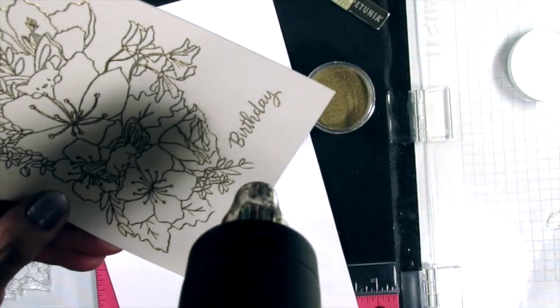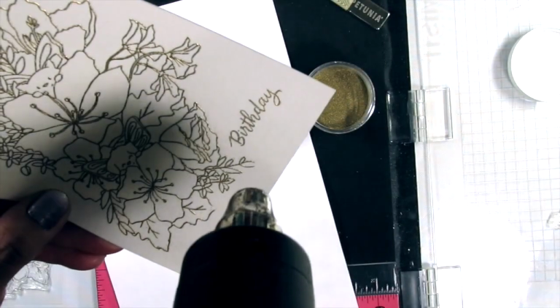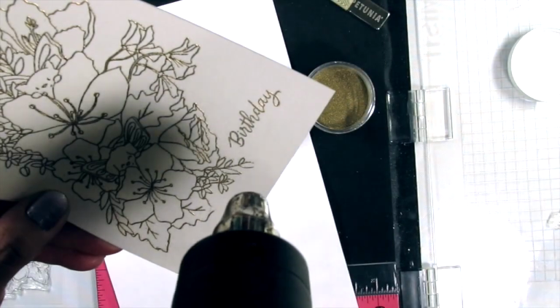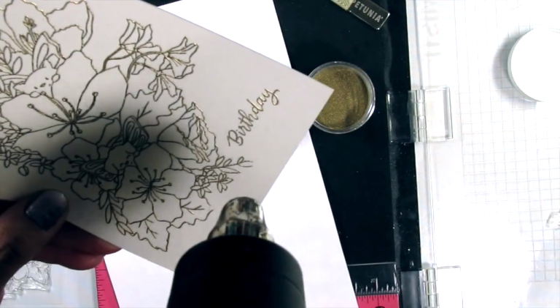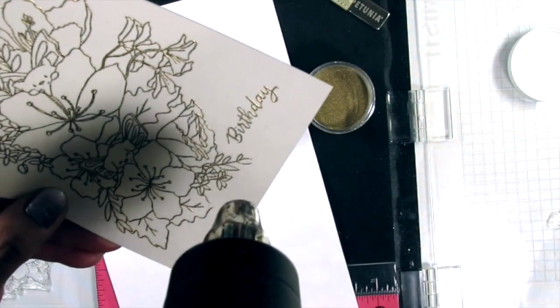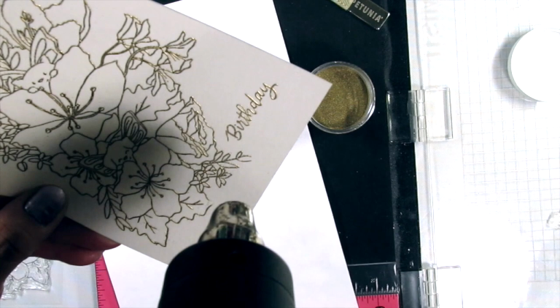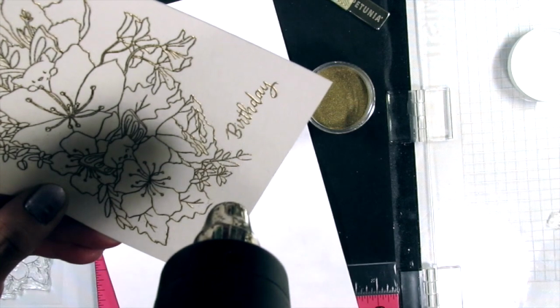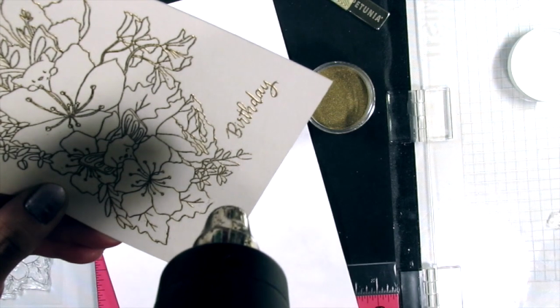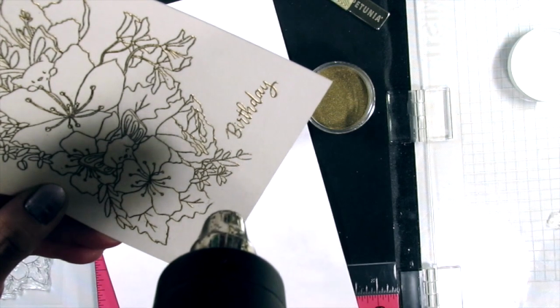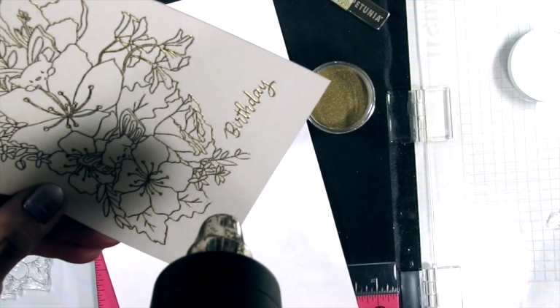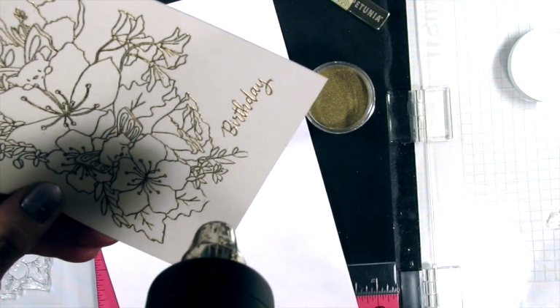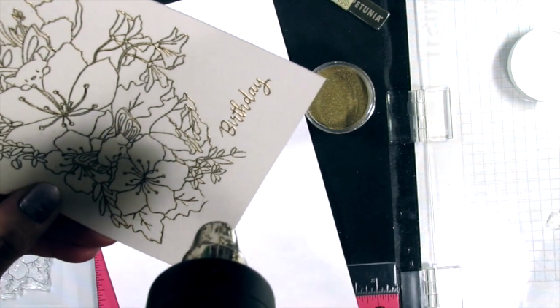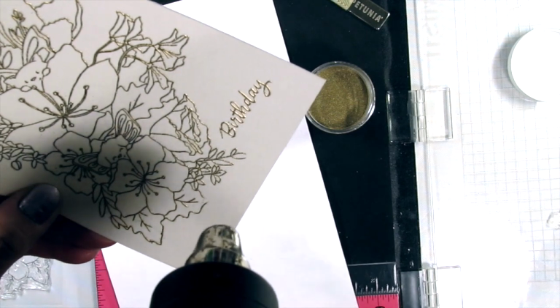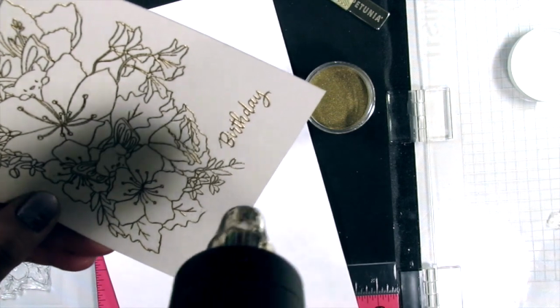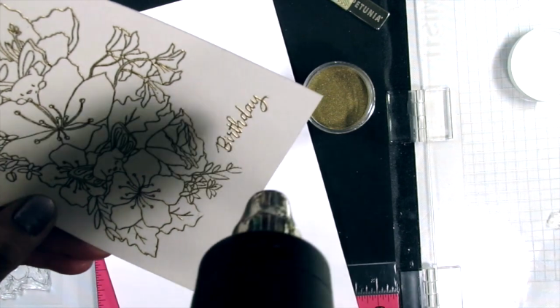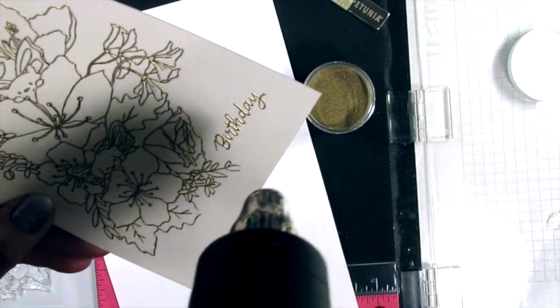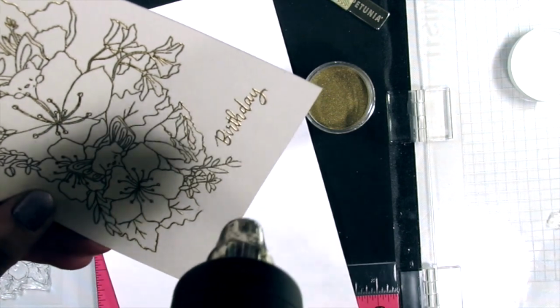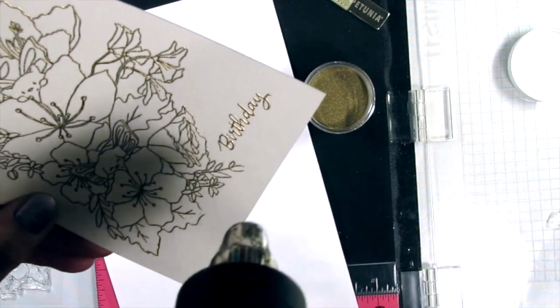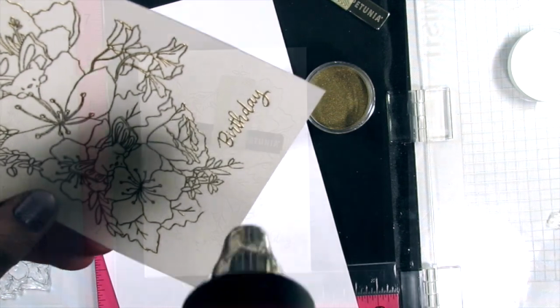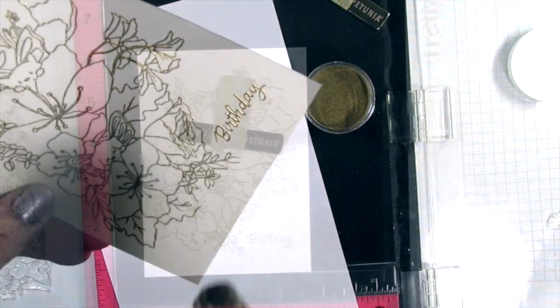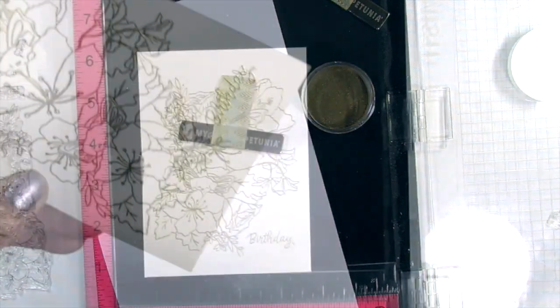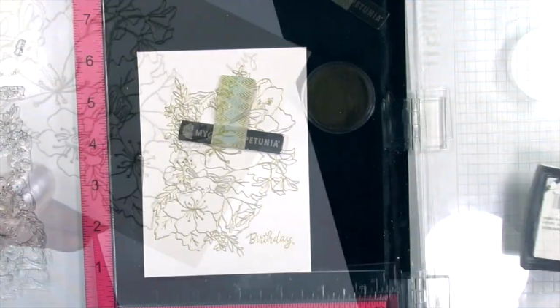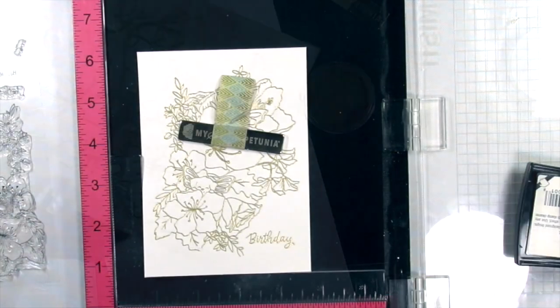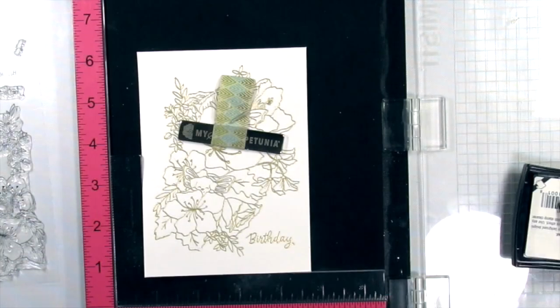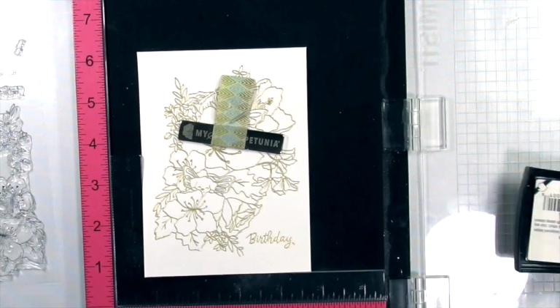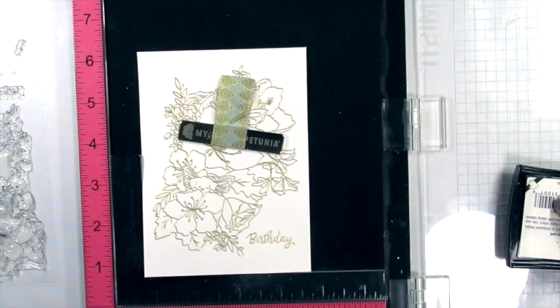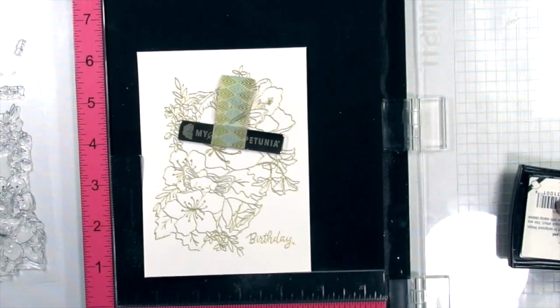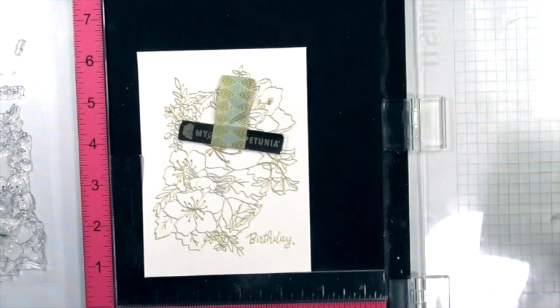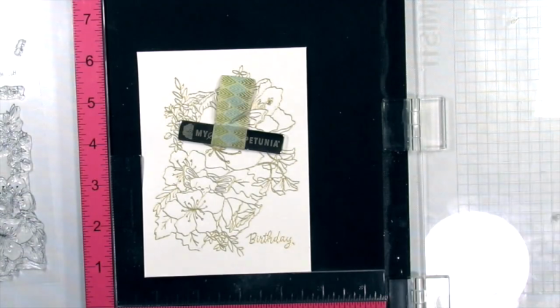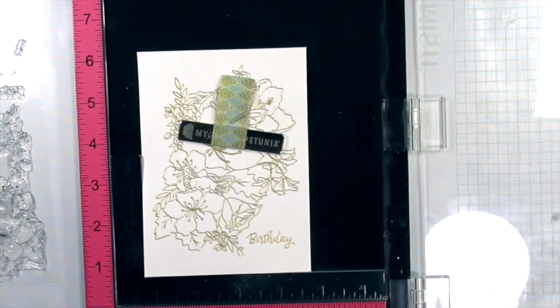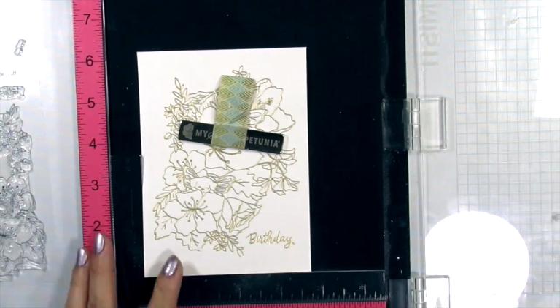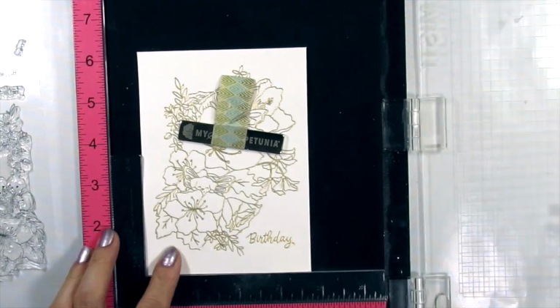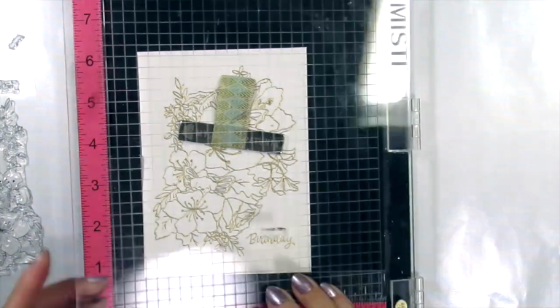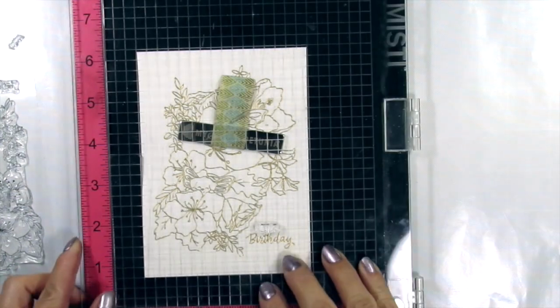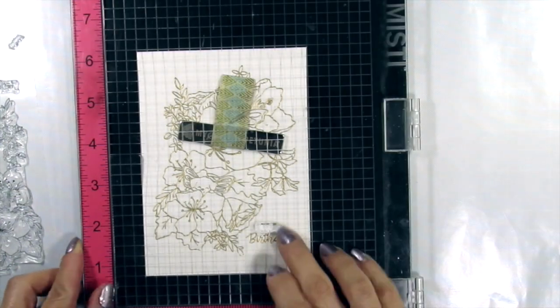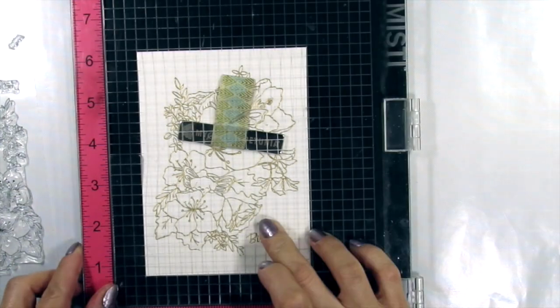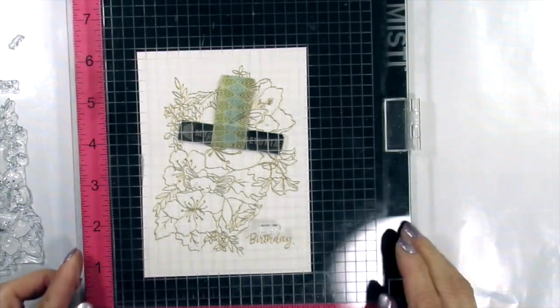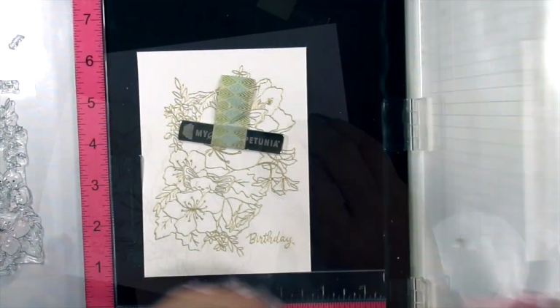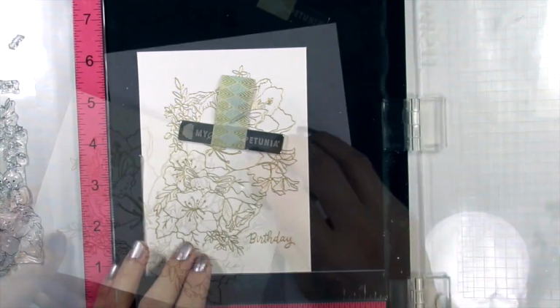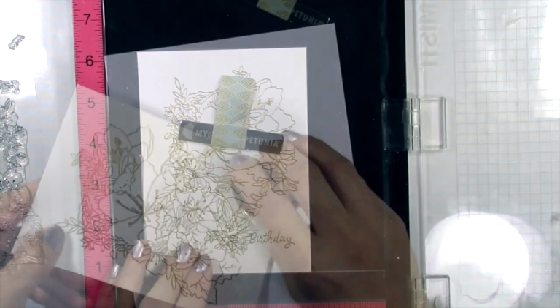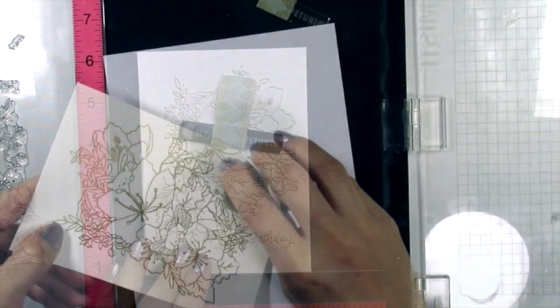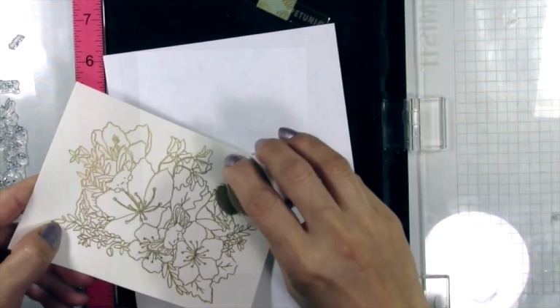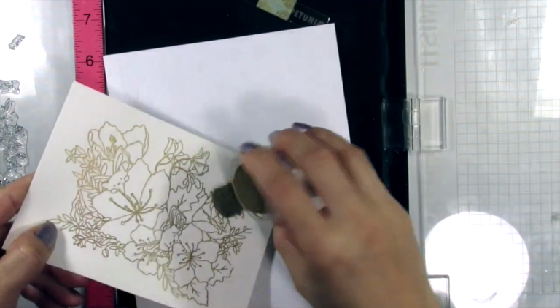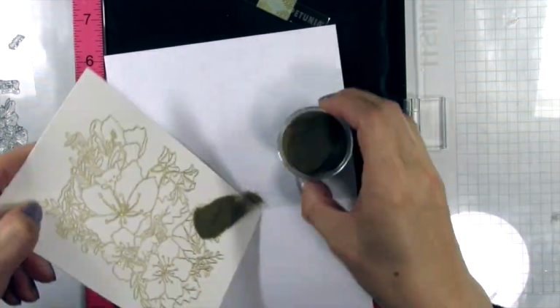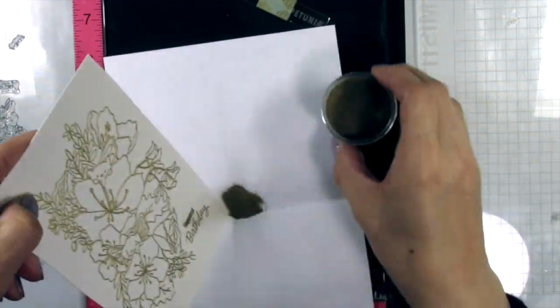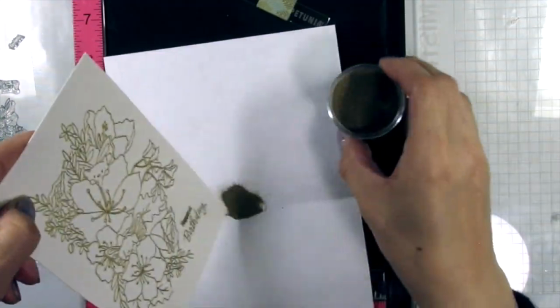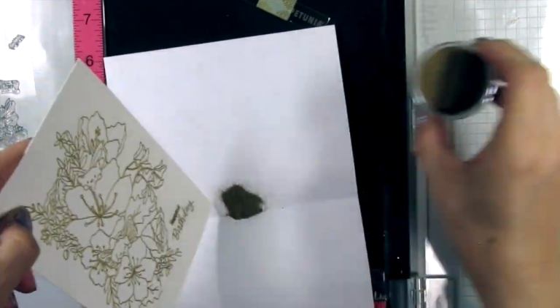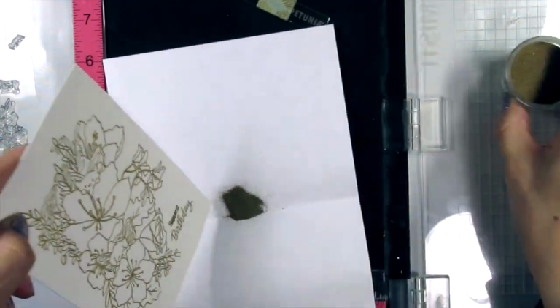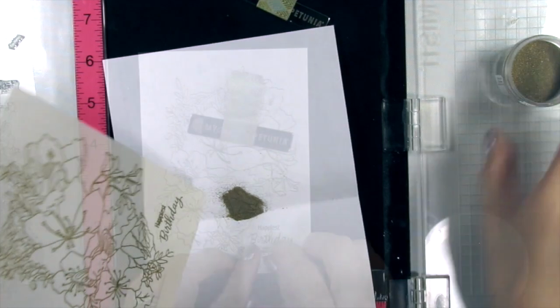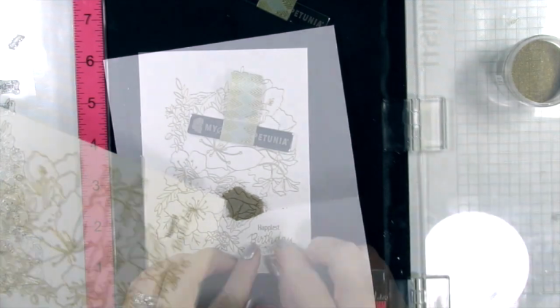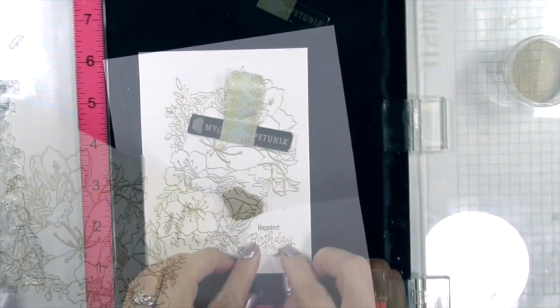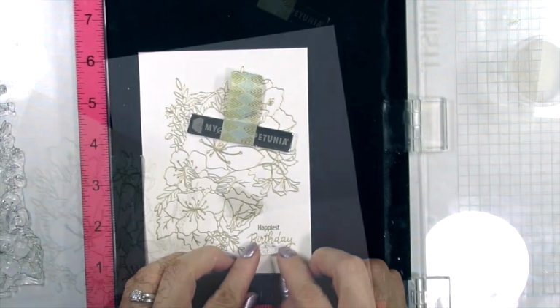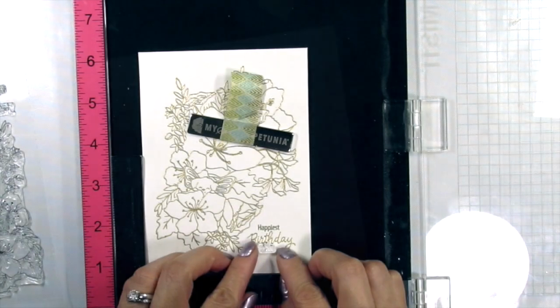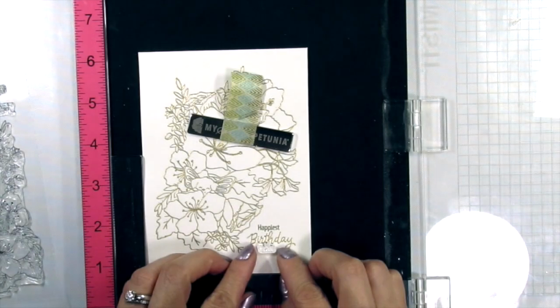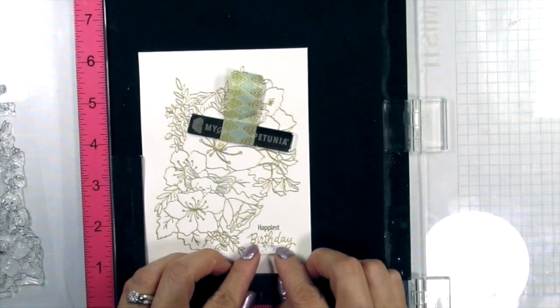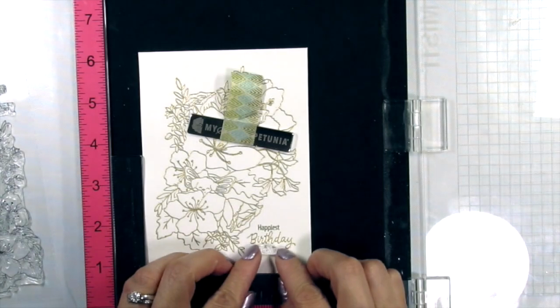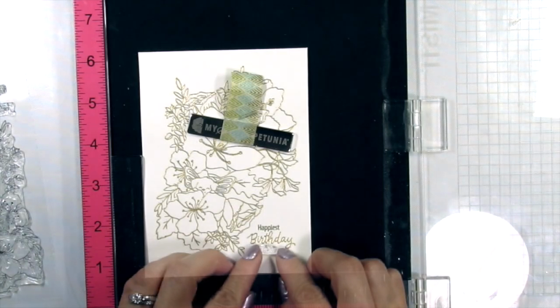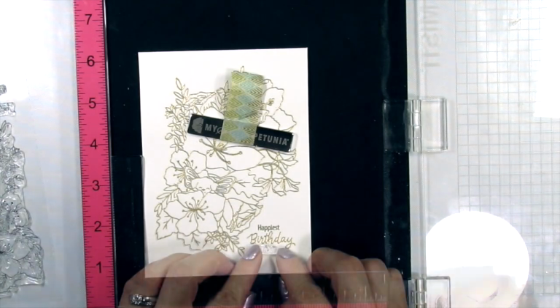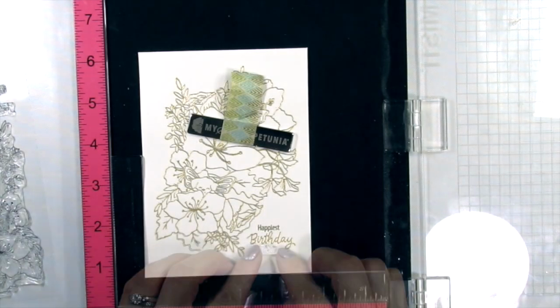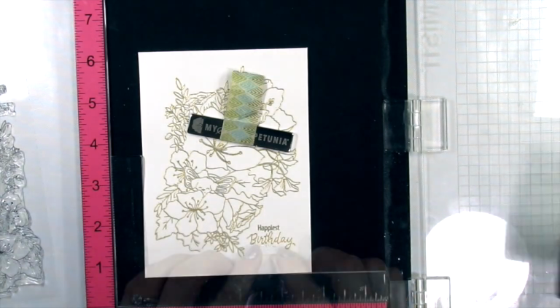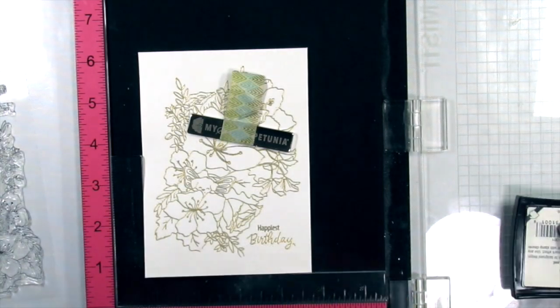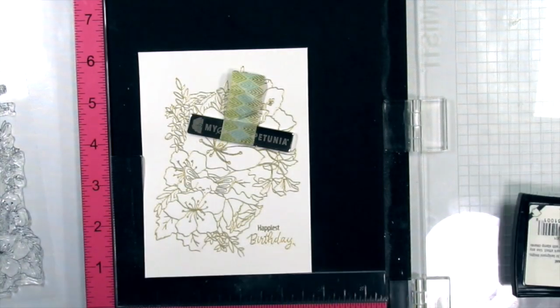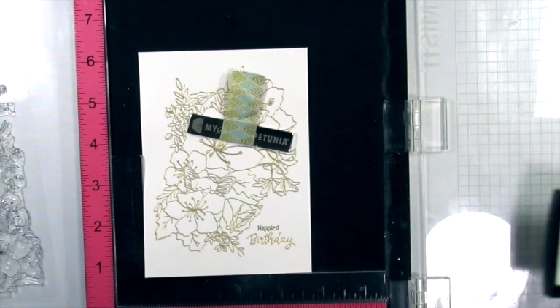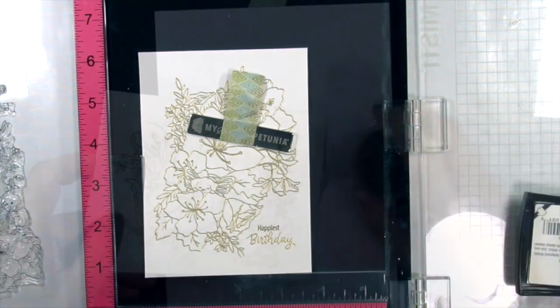I also keep a brush on hand specifically for this purpose. I don't use this brush for anything else. I clean it up as much as I can before heat embossing.